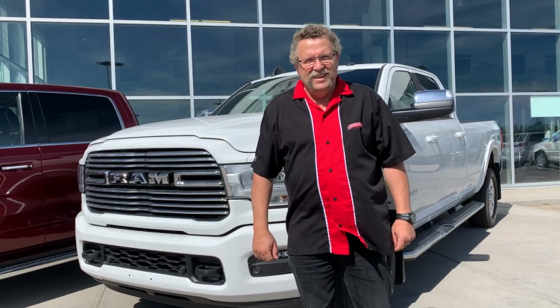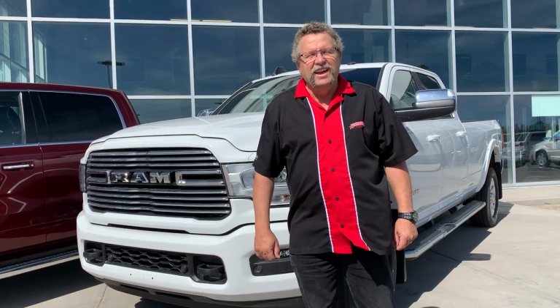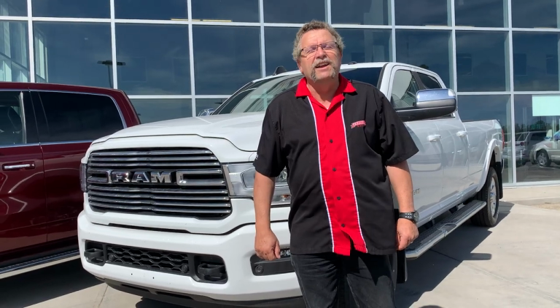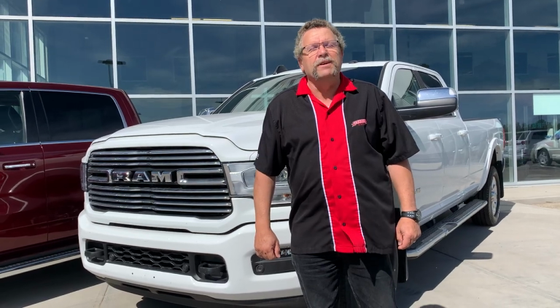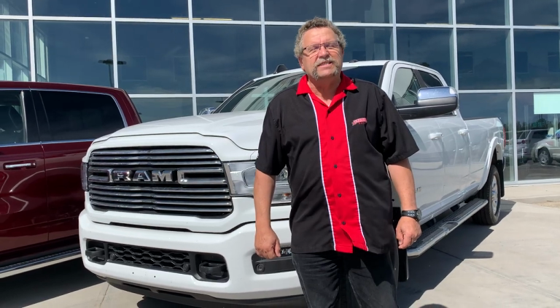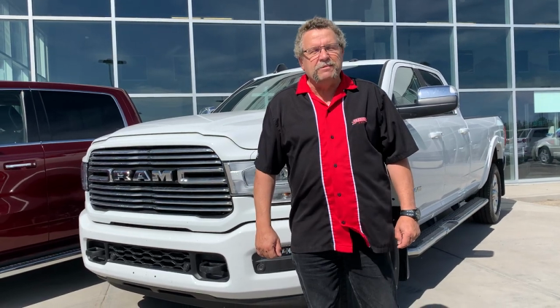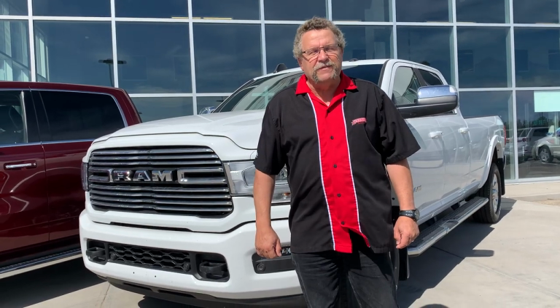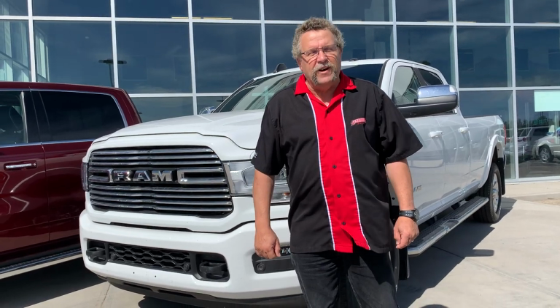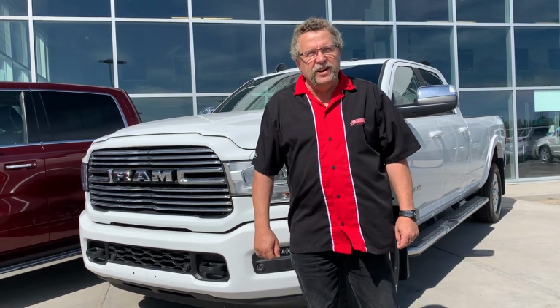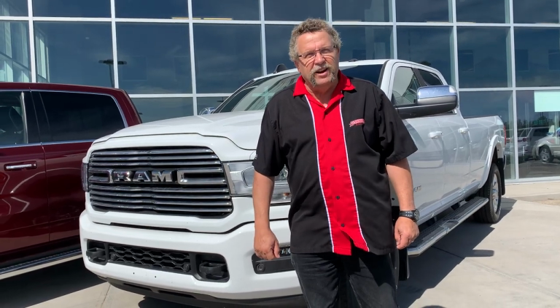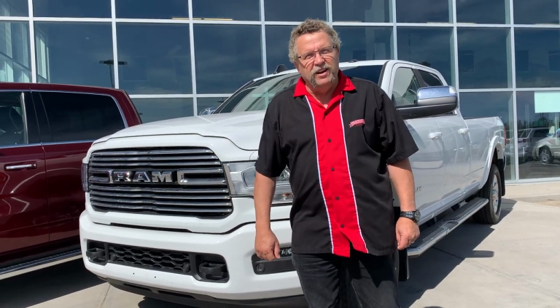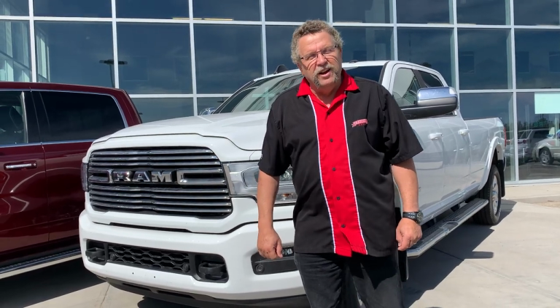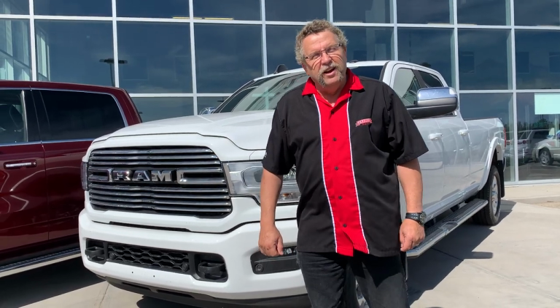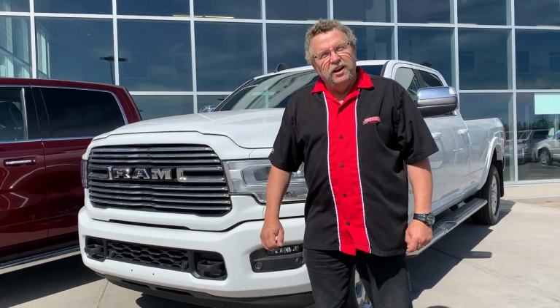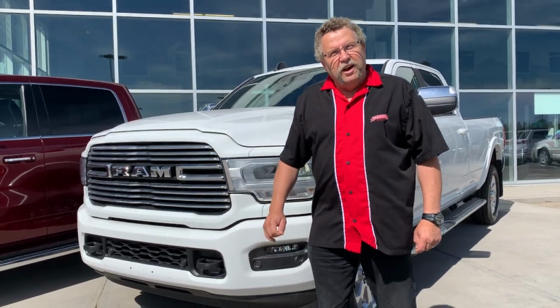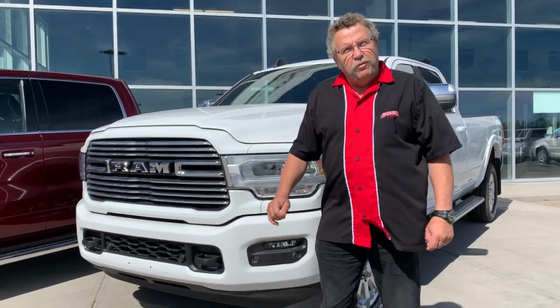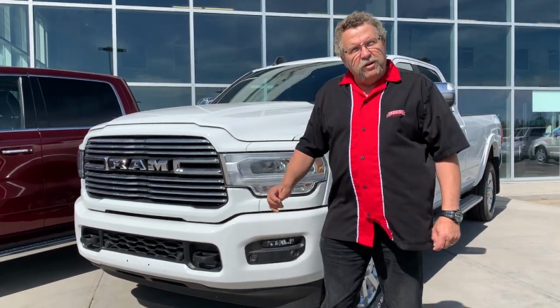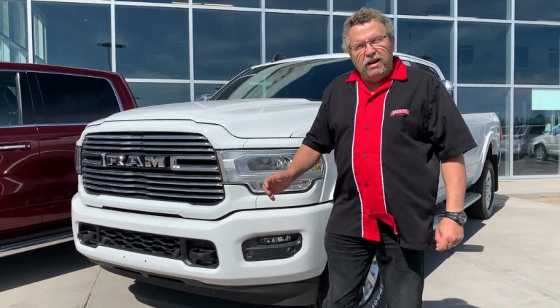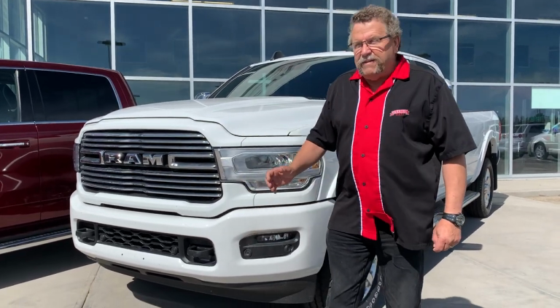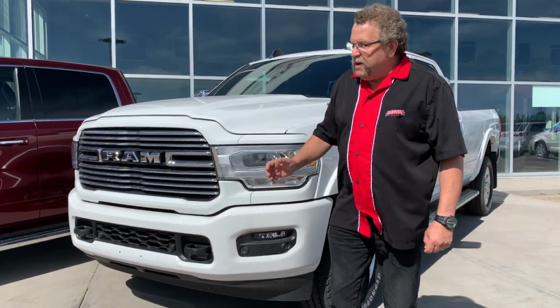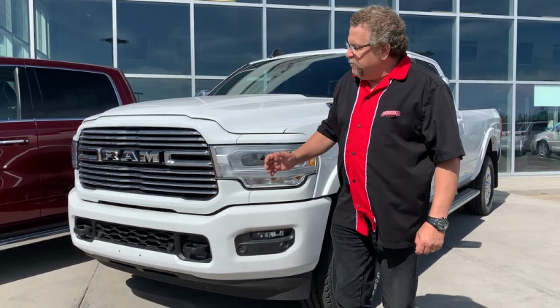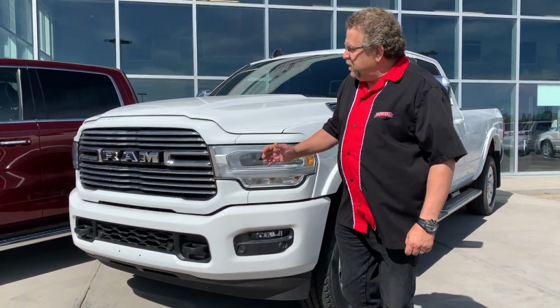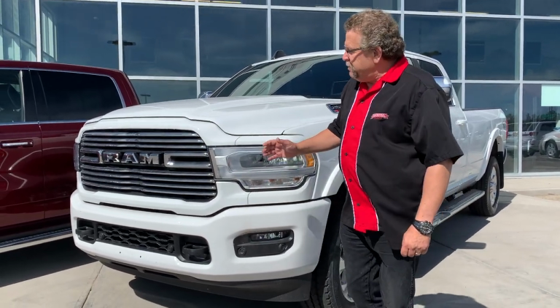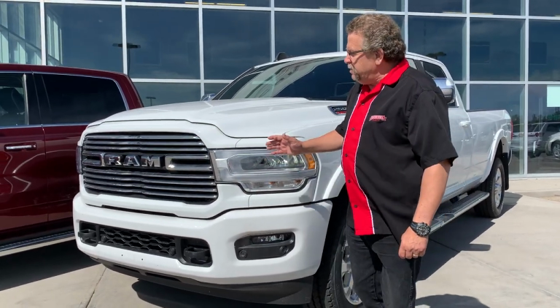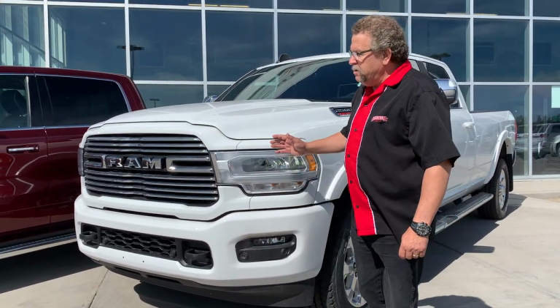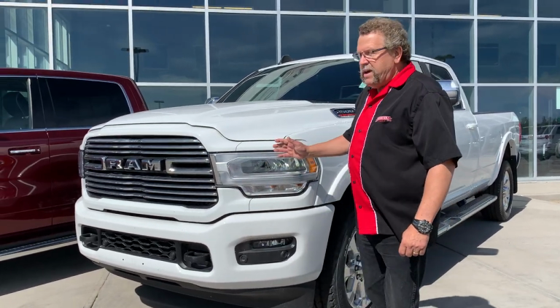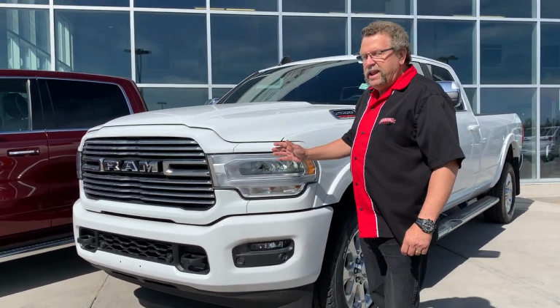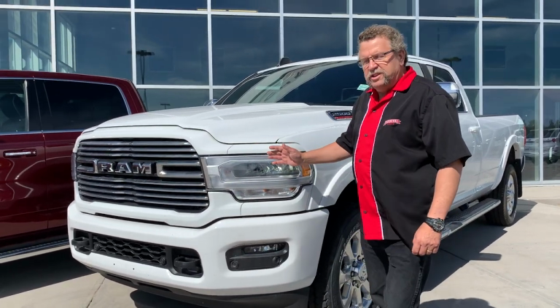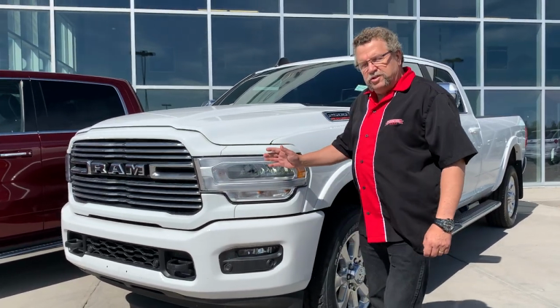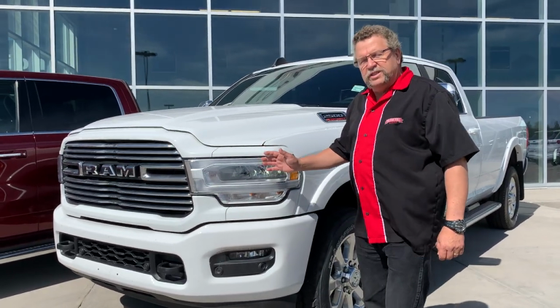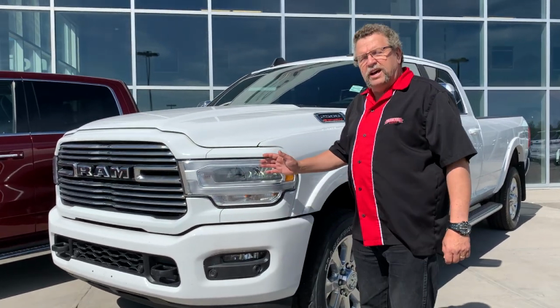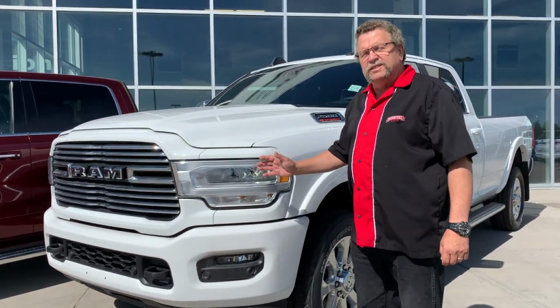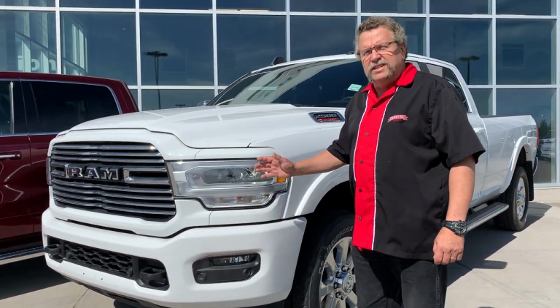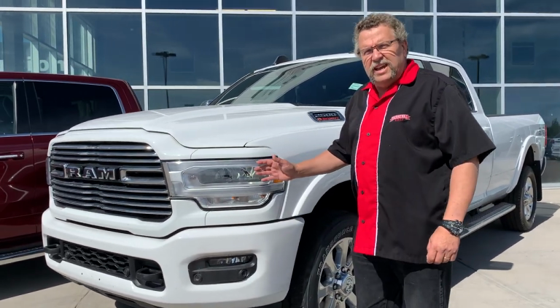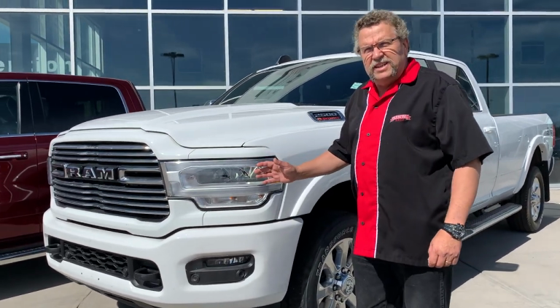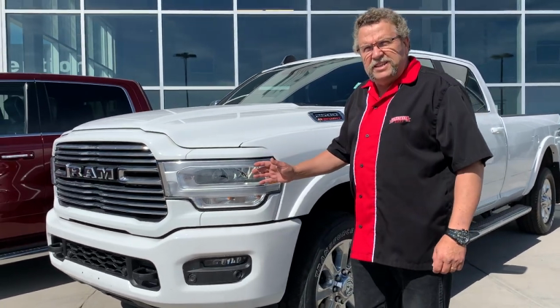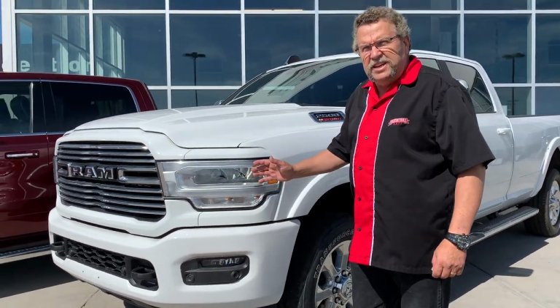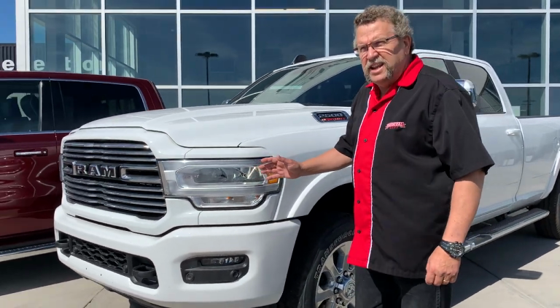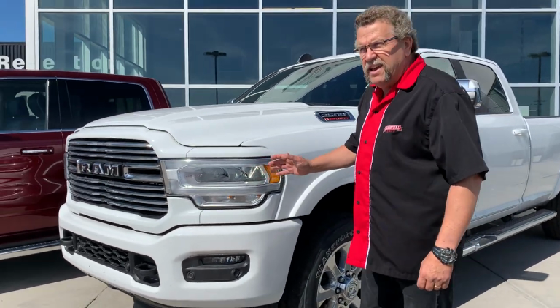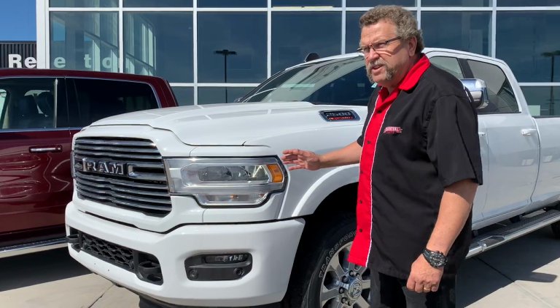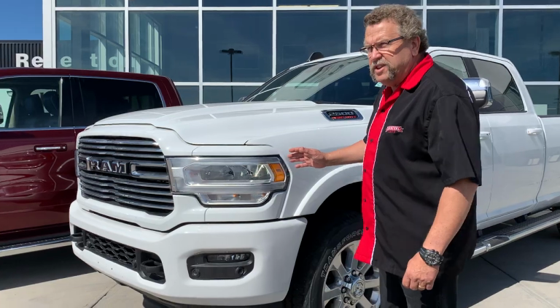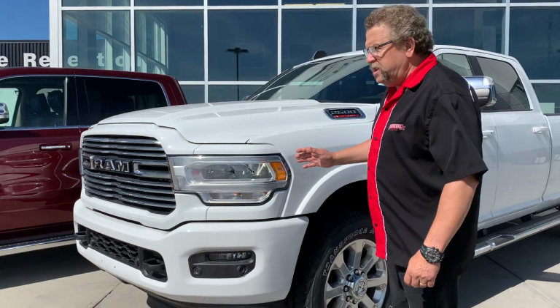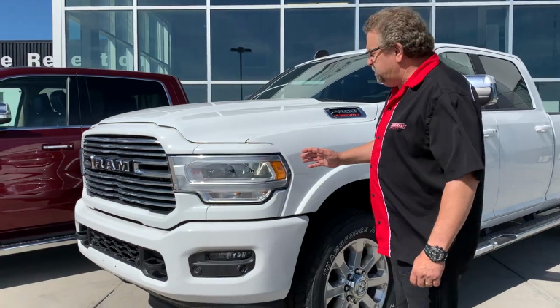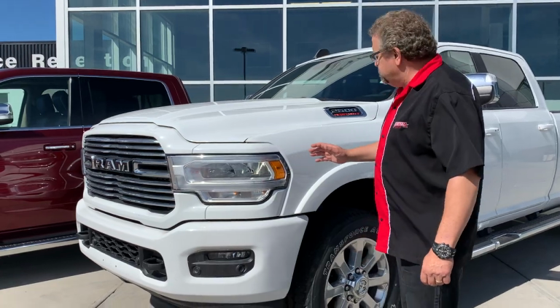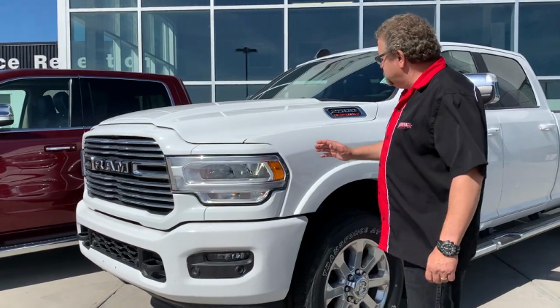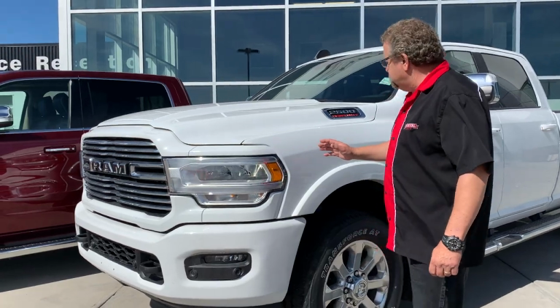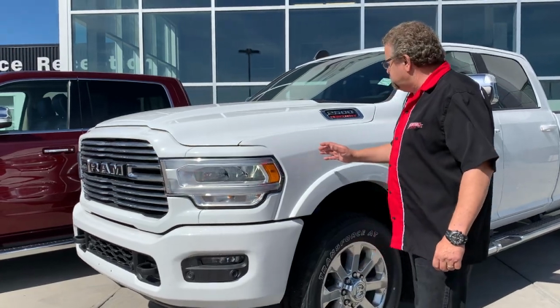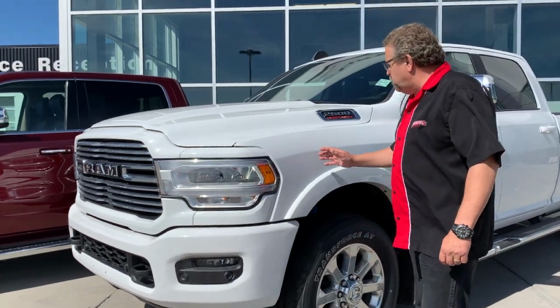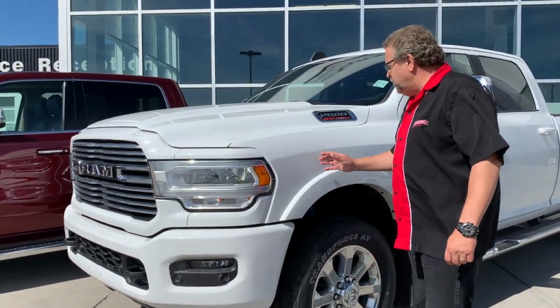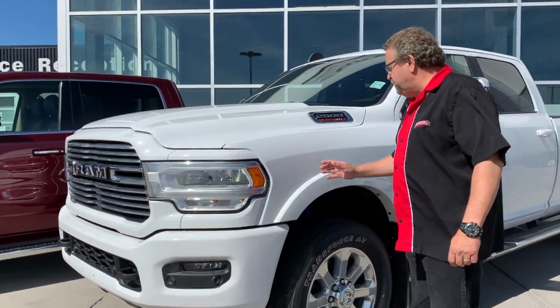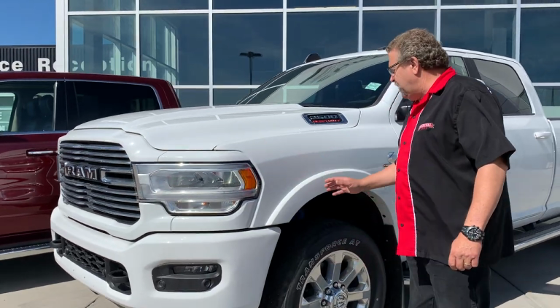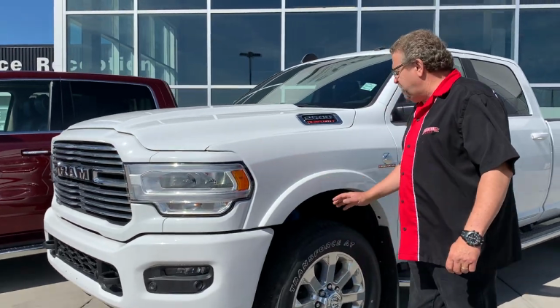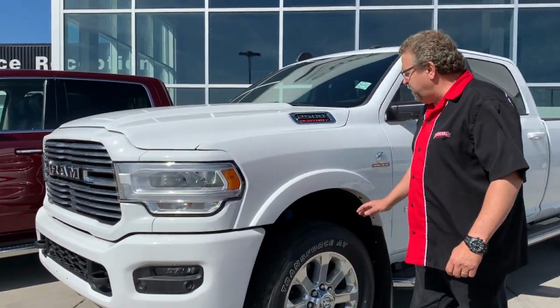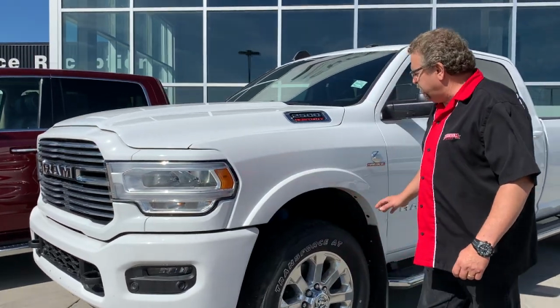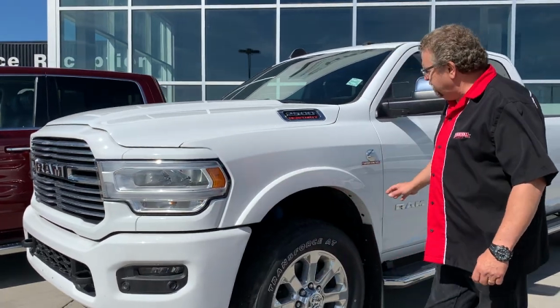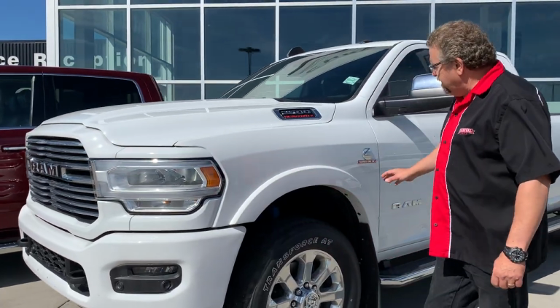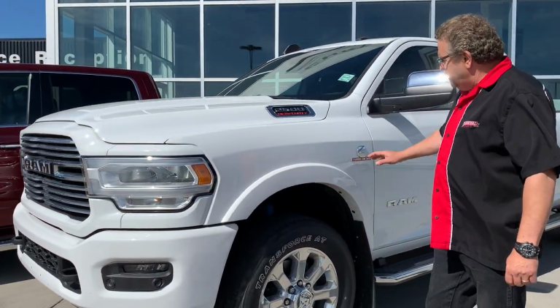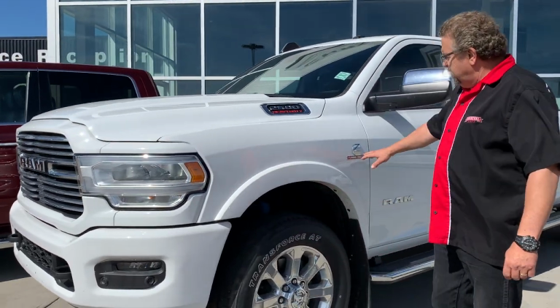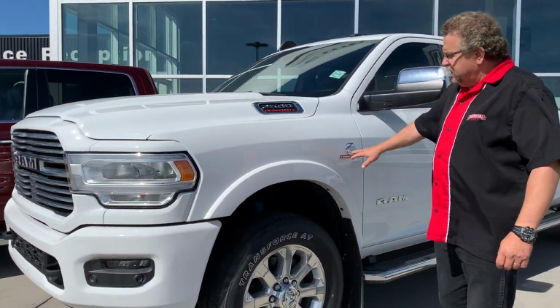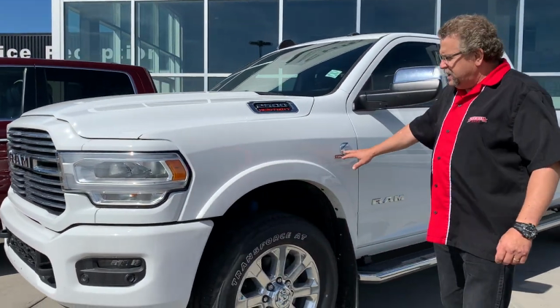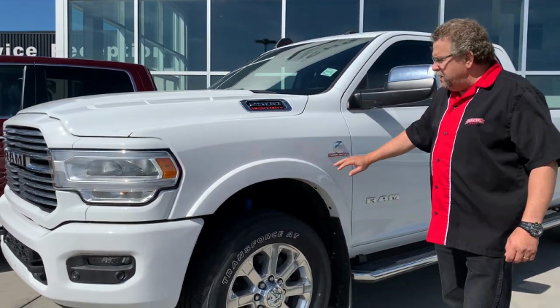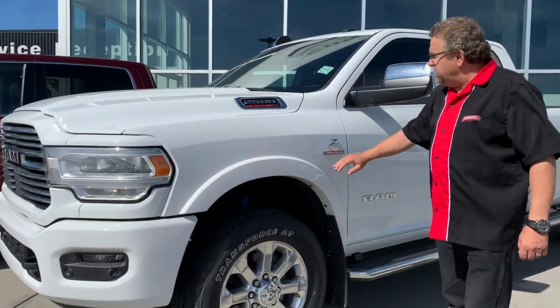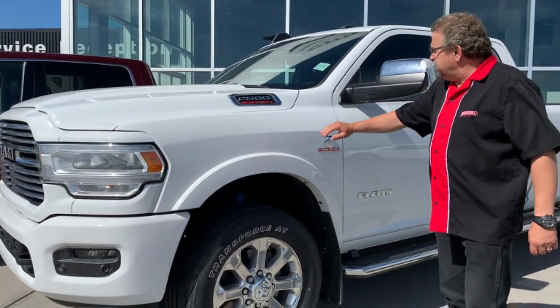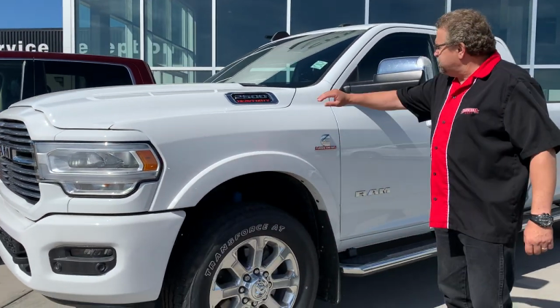Hey everybody, Steve McFarney here. What do I have here? Remaining 2019 Heavy Duty. This is a 2500.